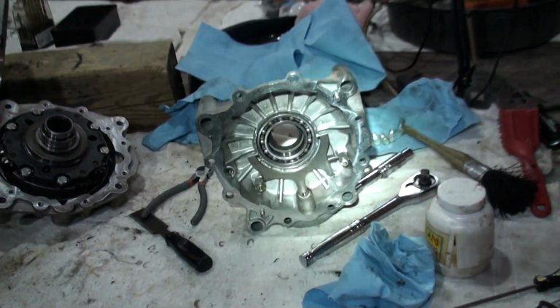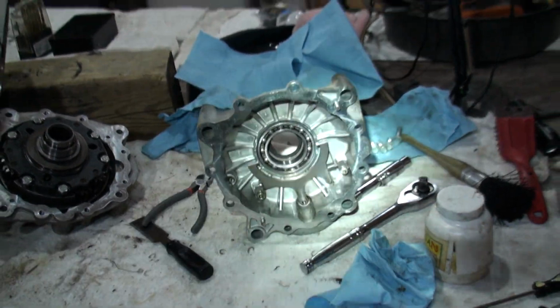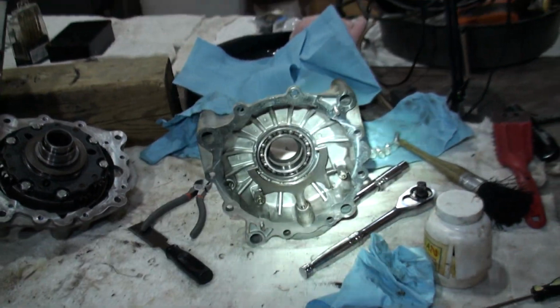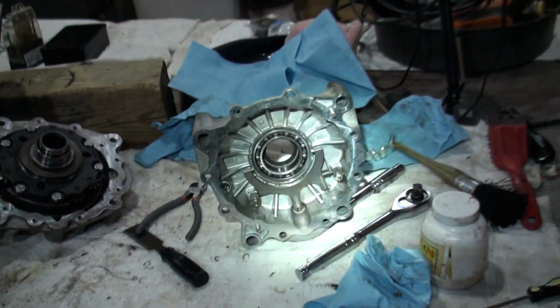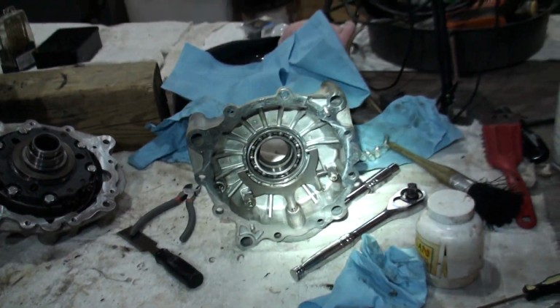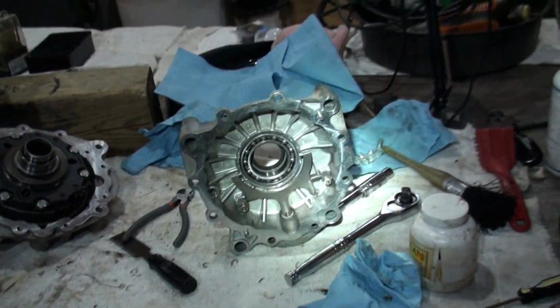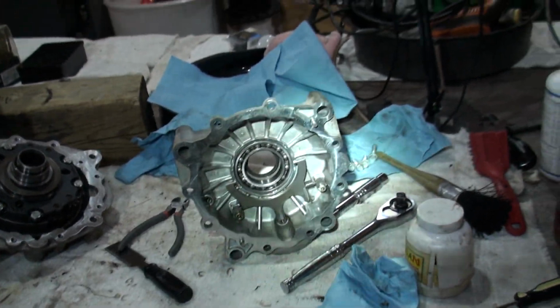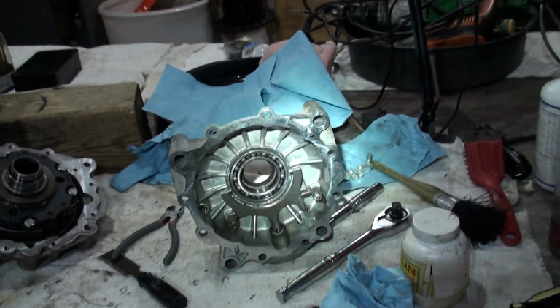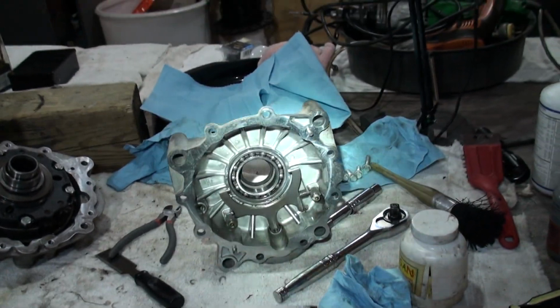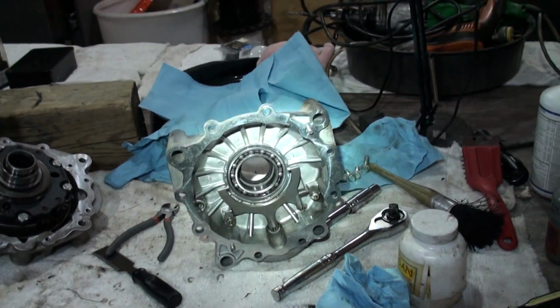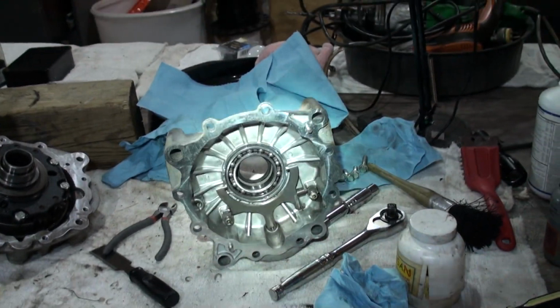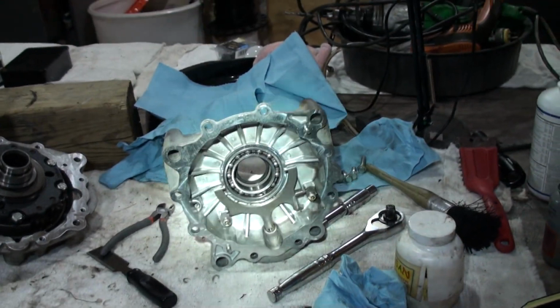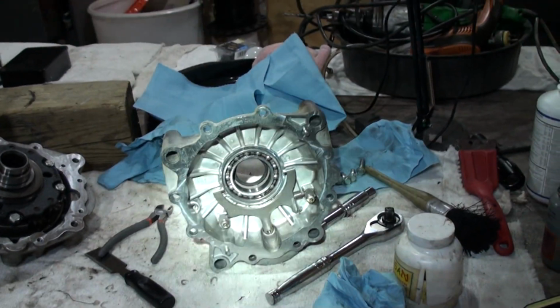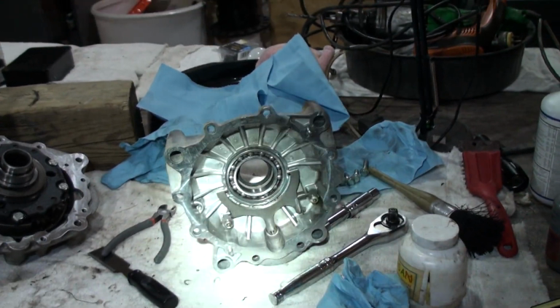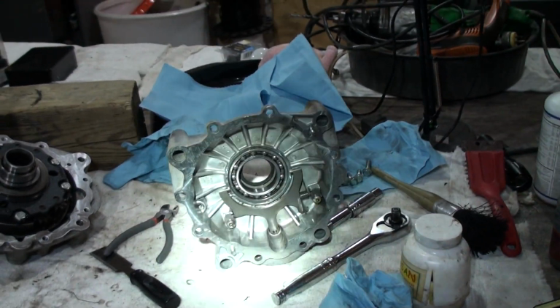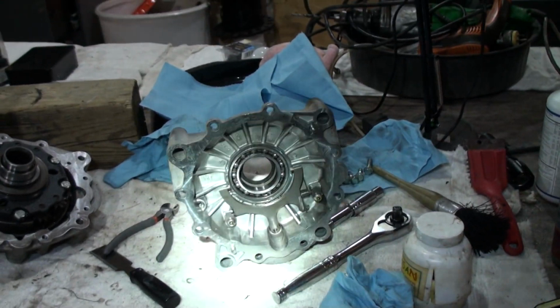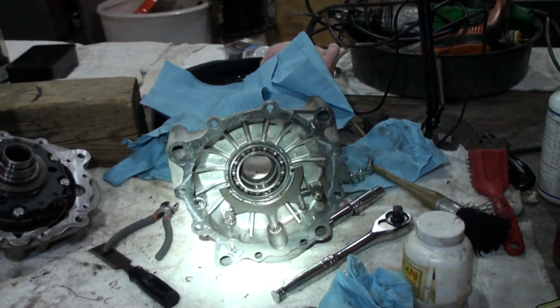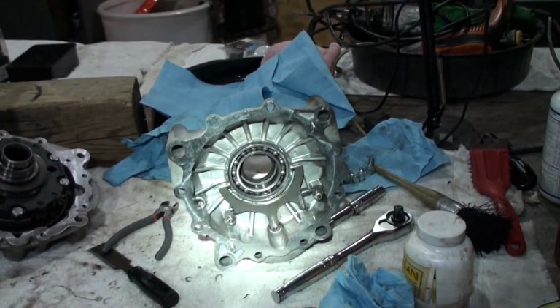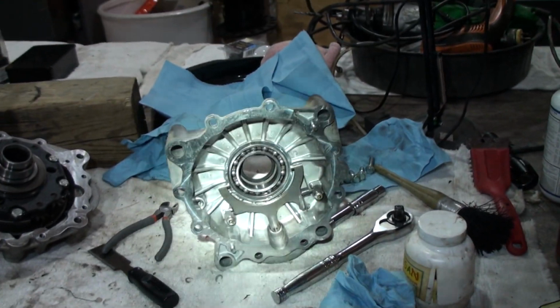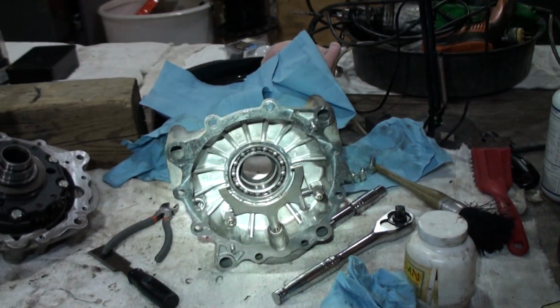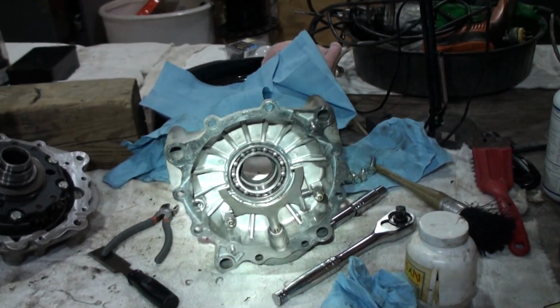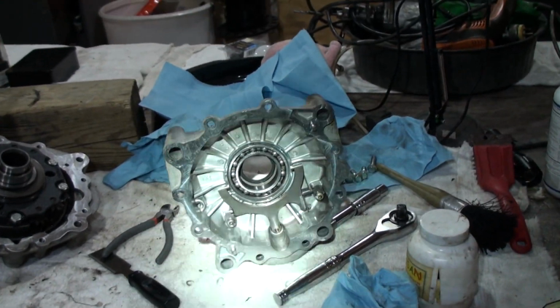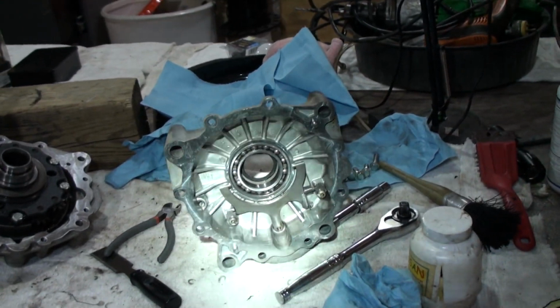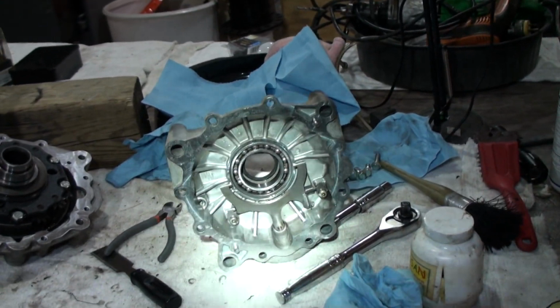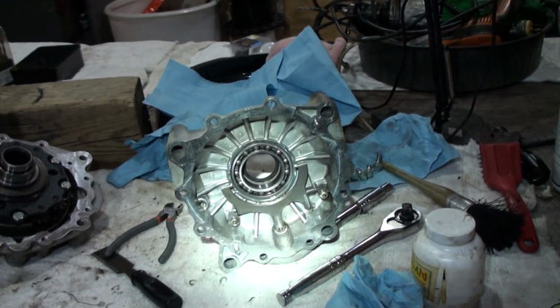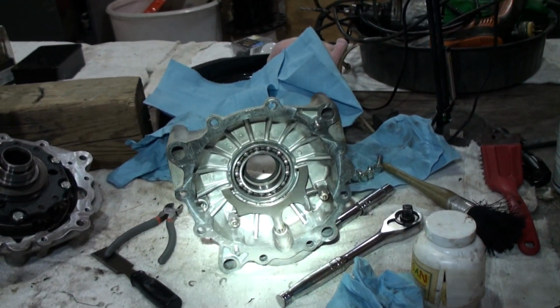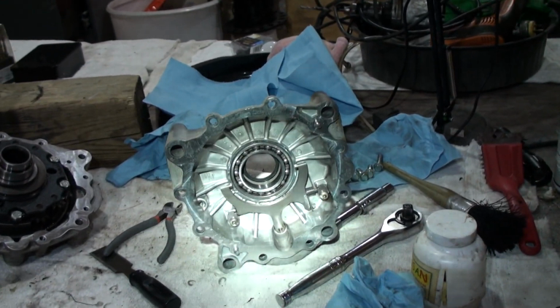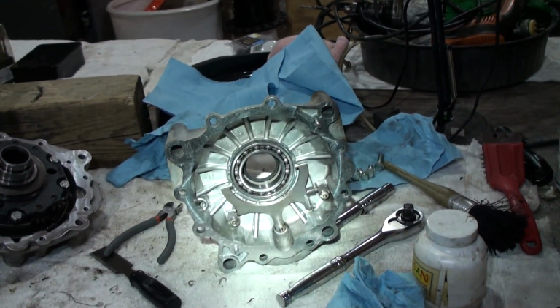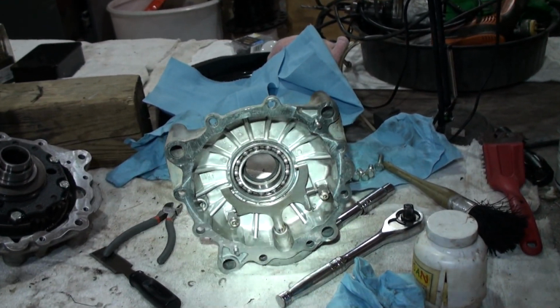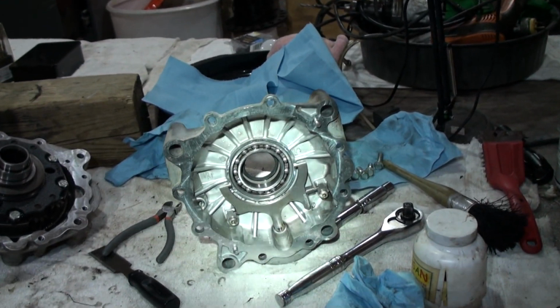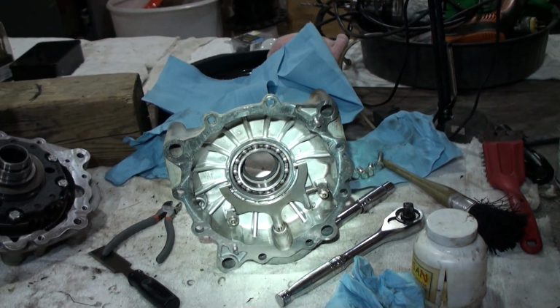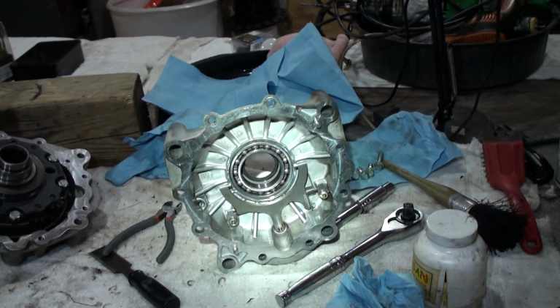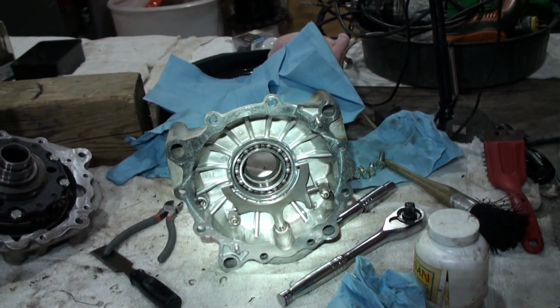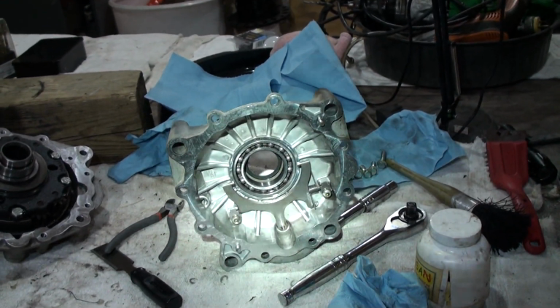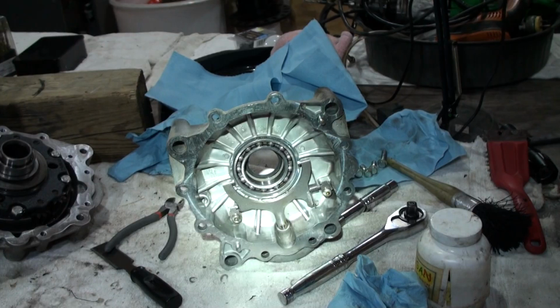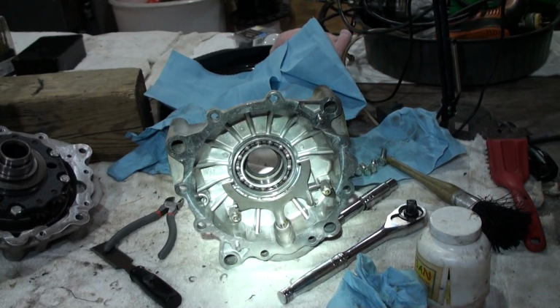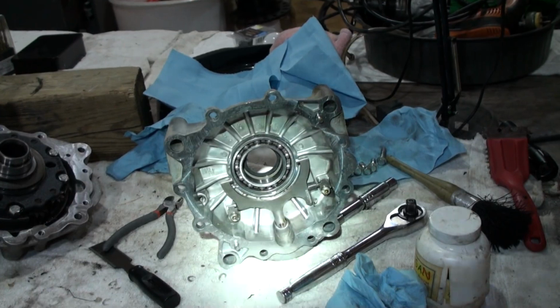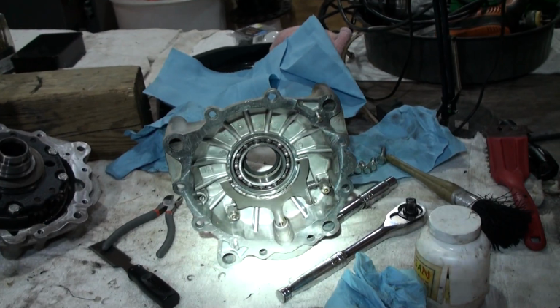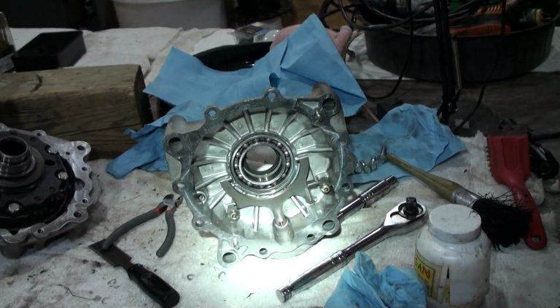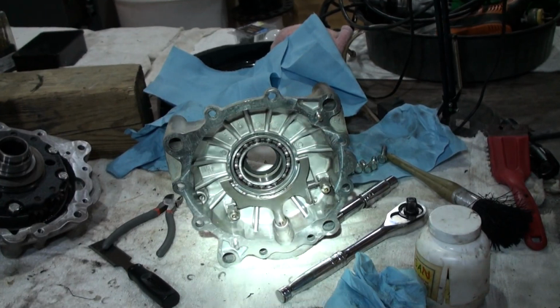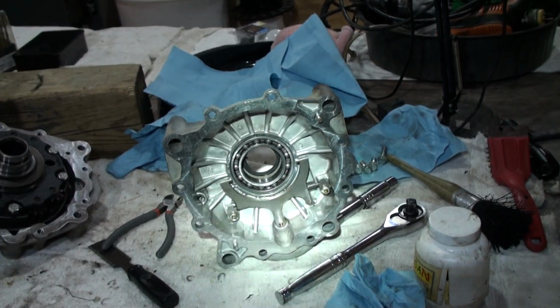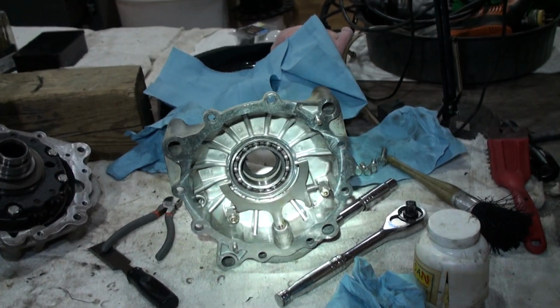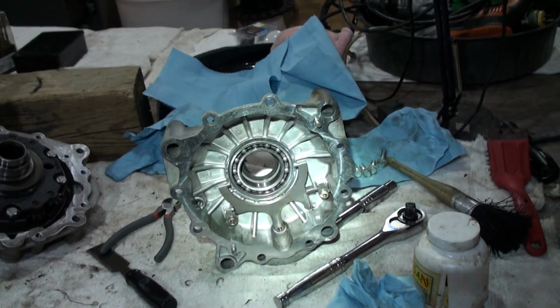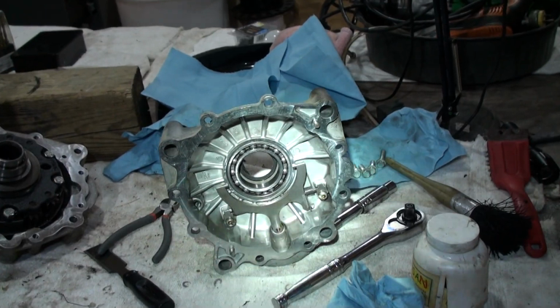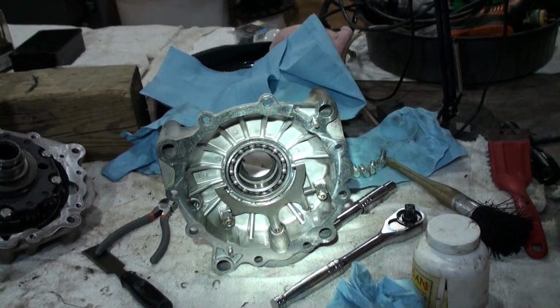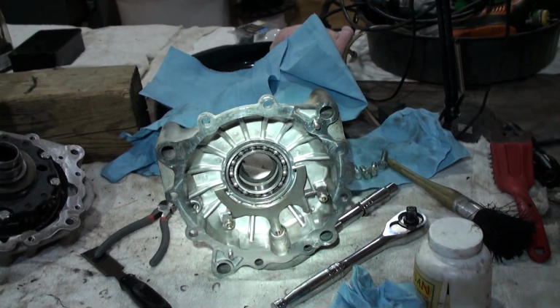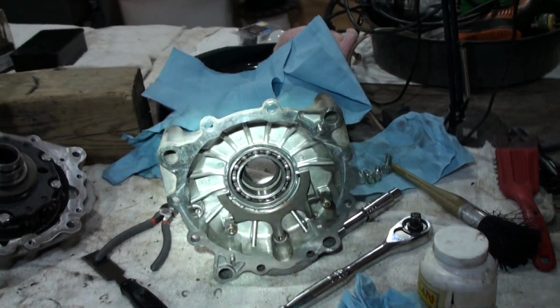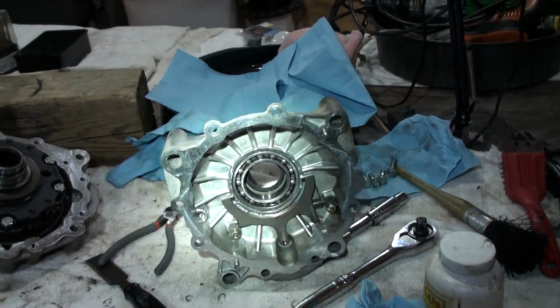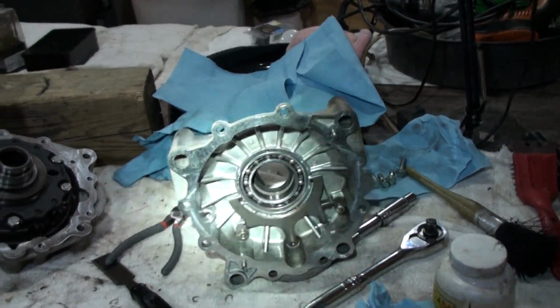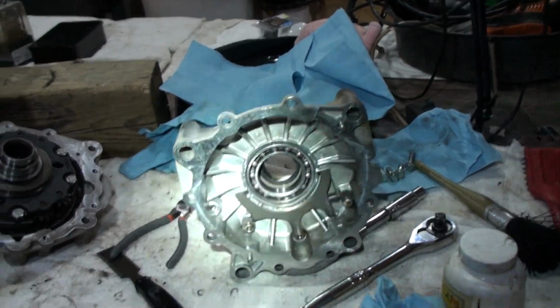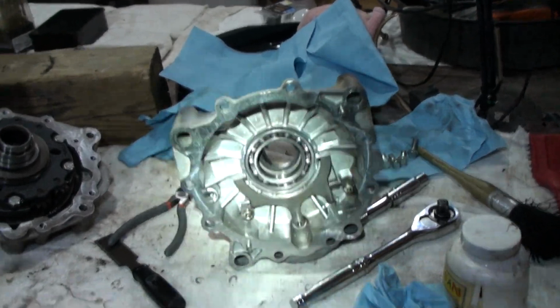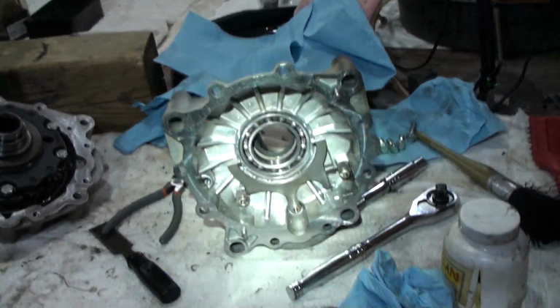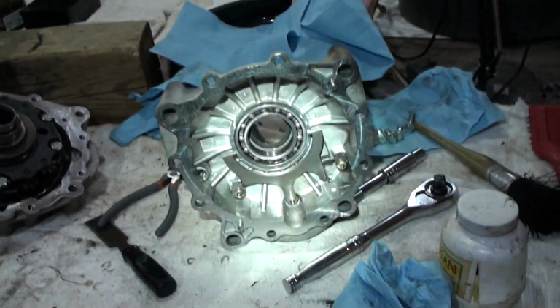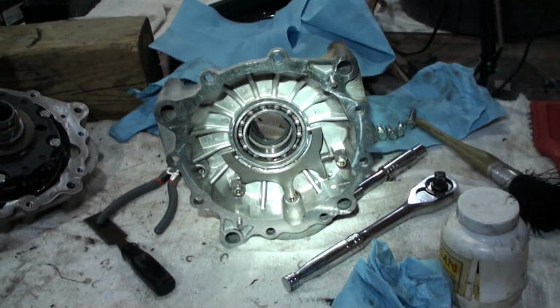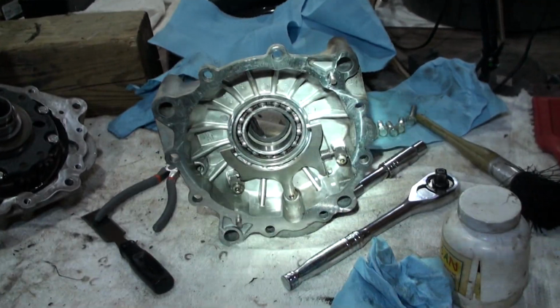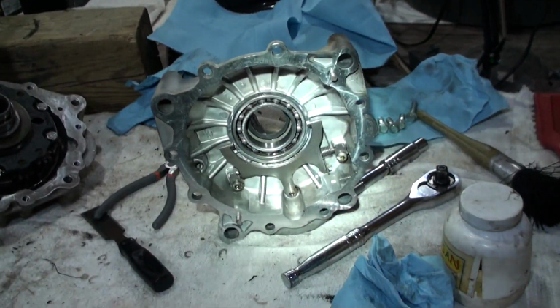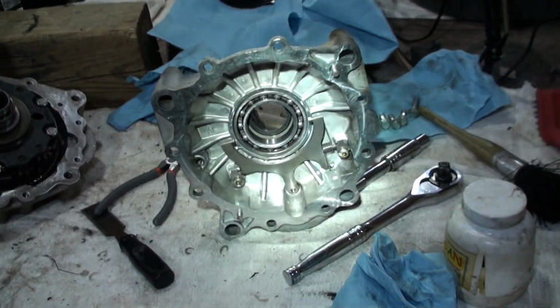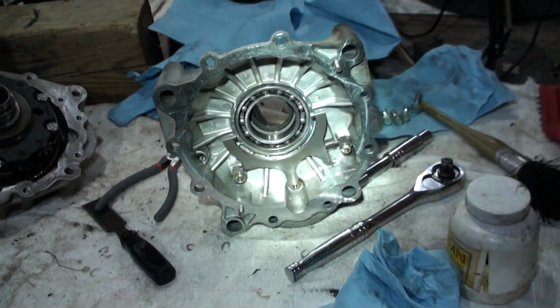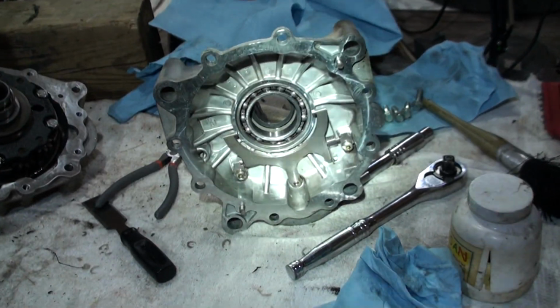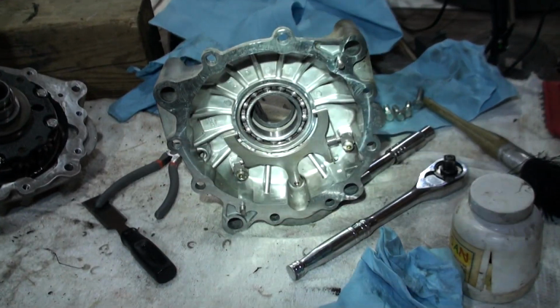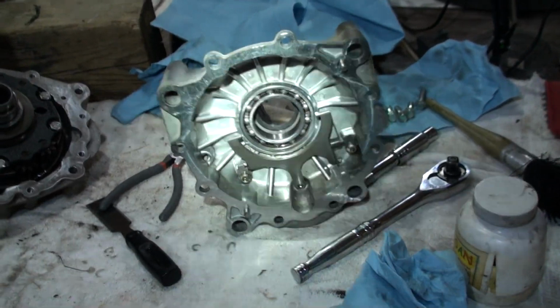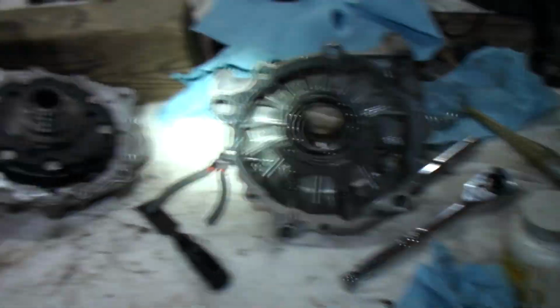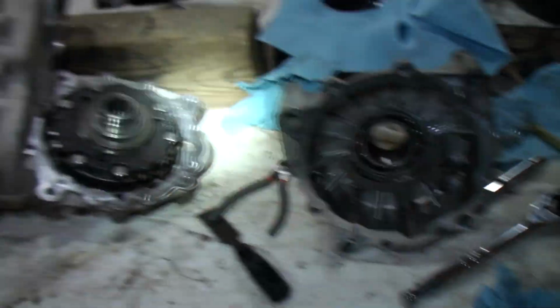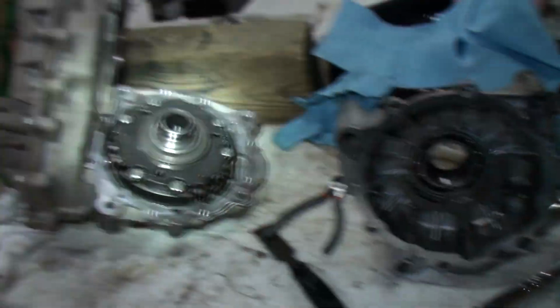I'm going to put this transaxle back together on the EV. I figured I would show a few things.